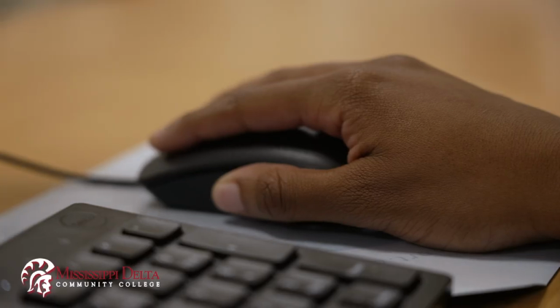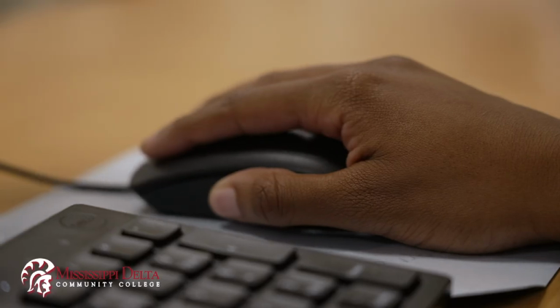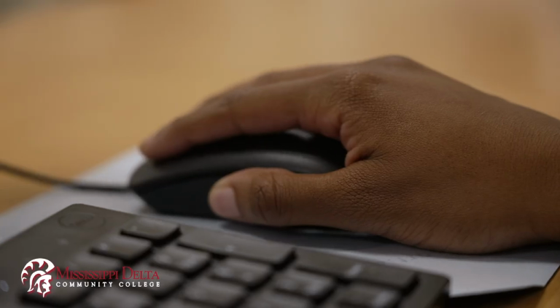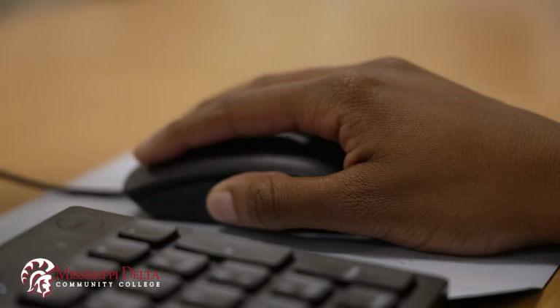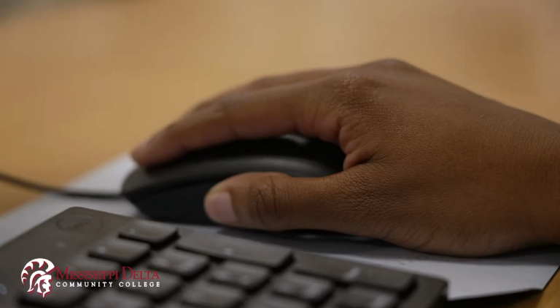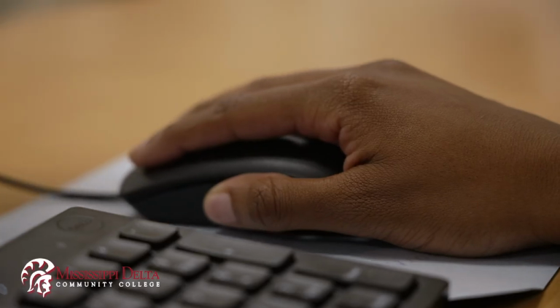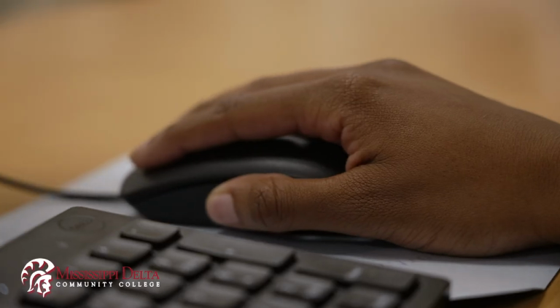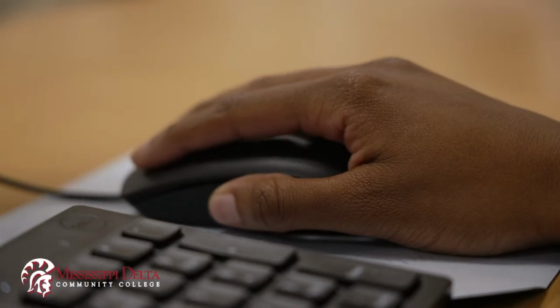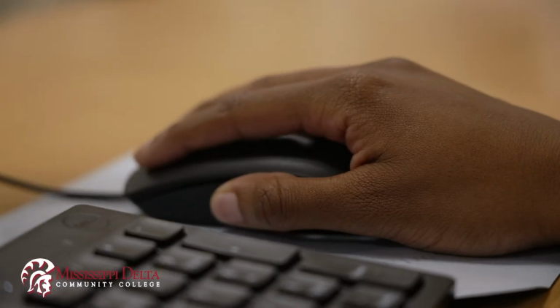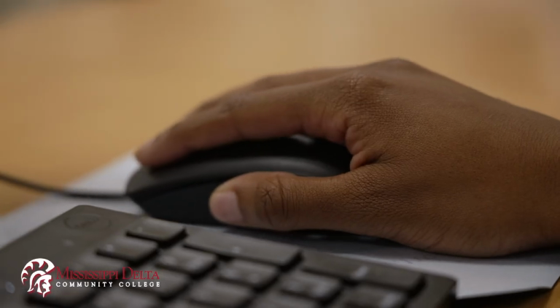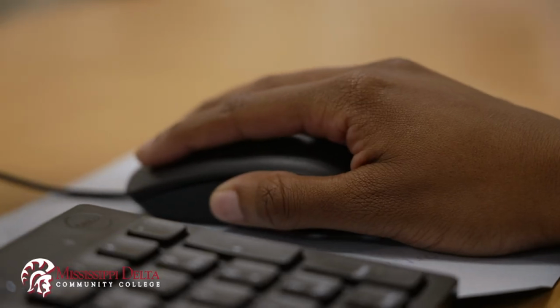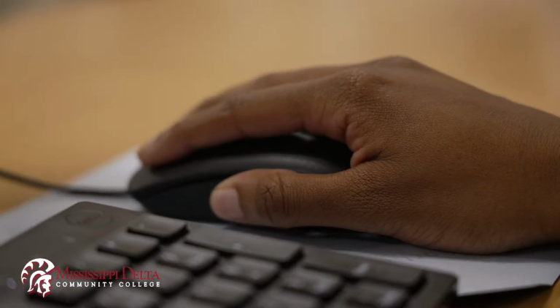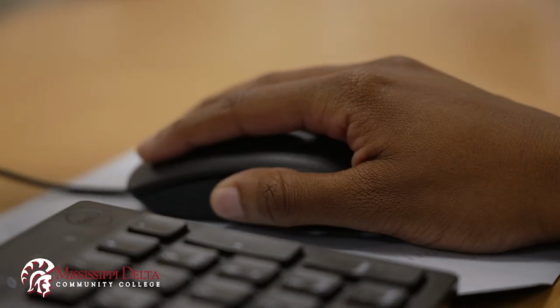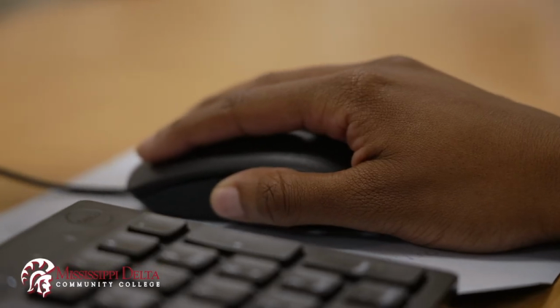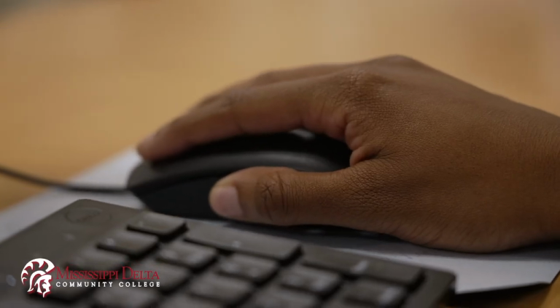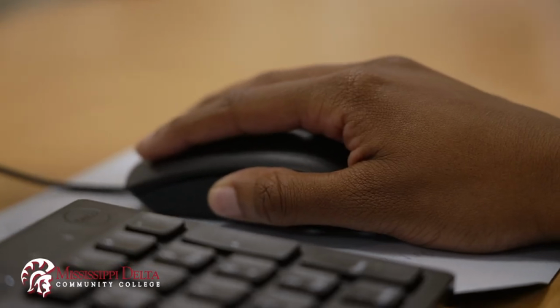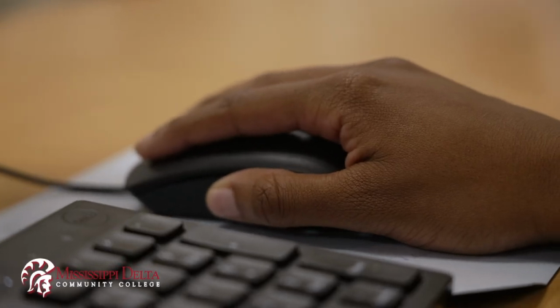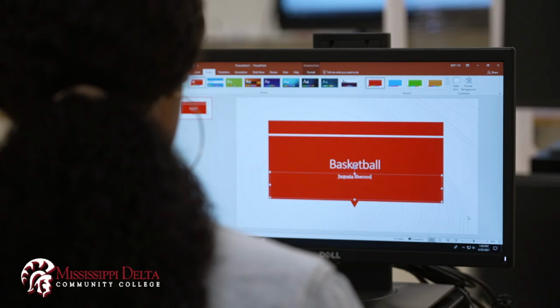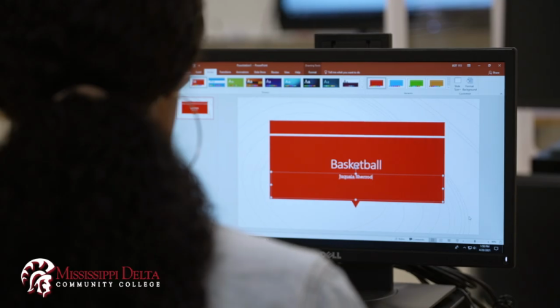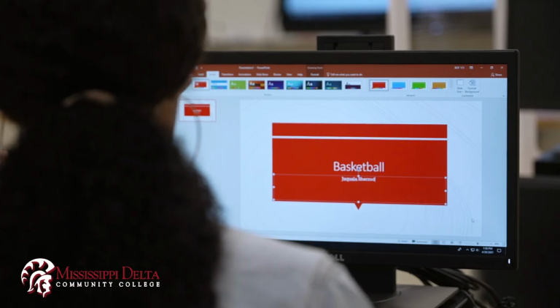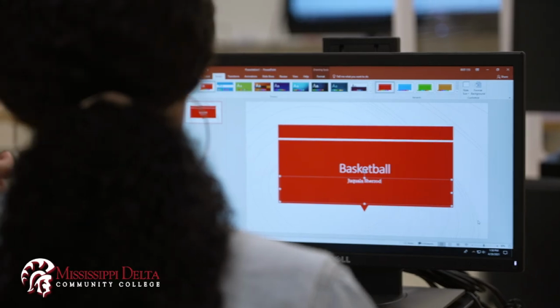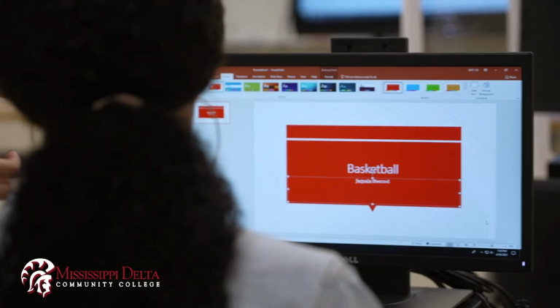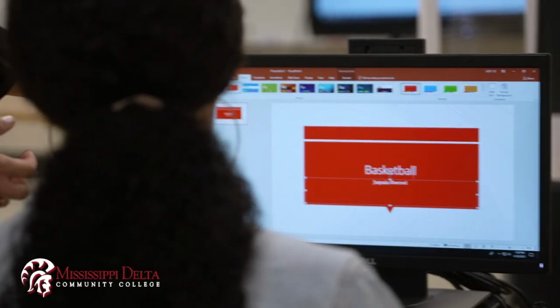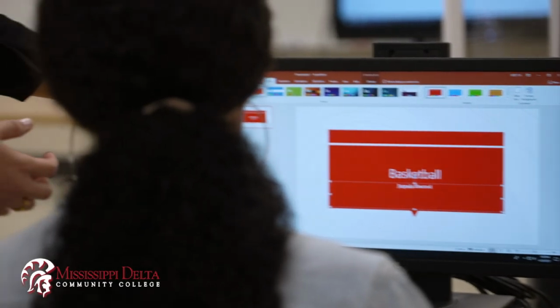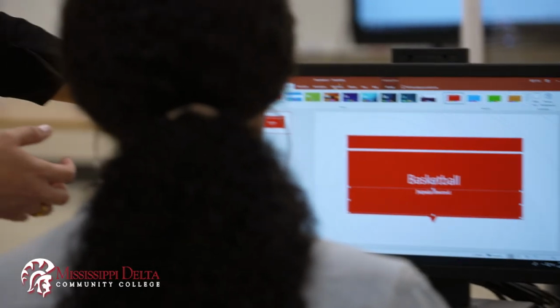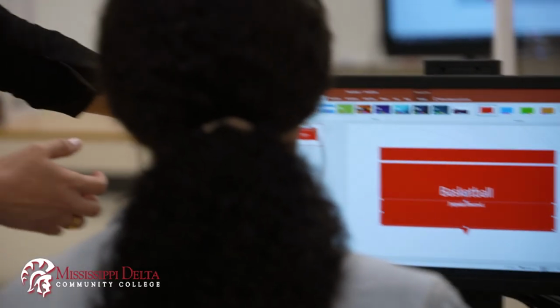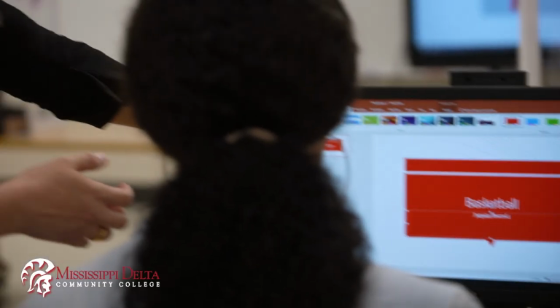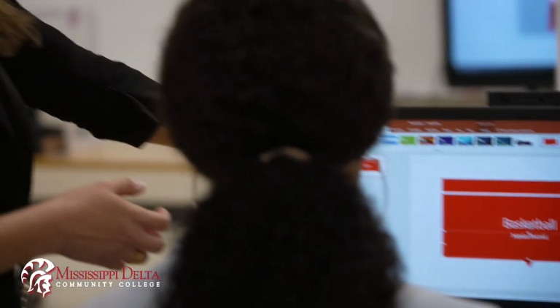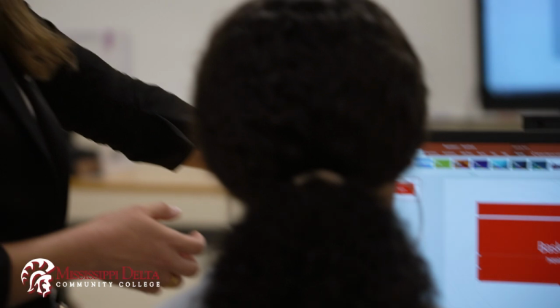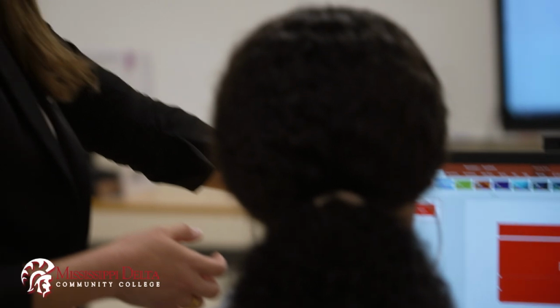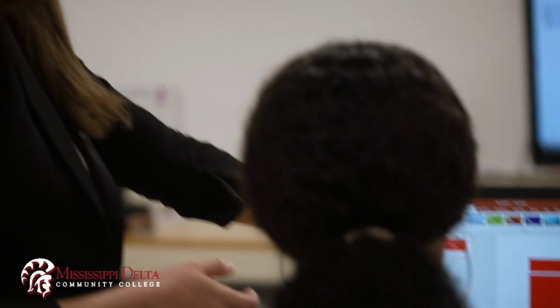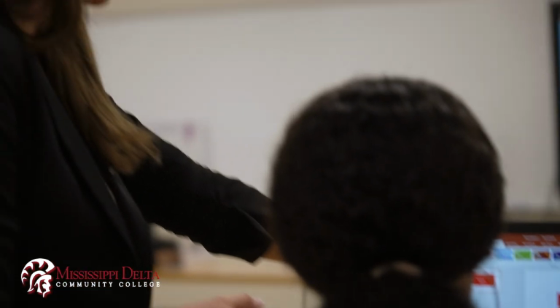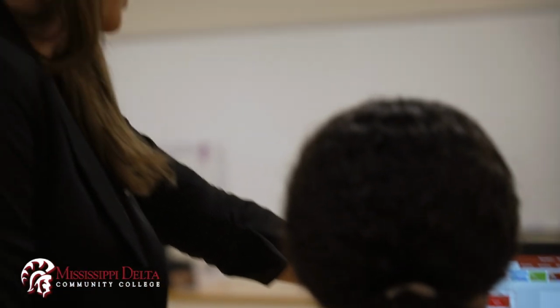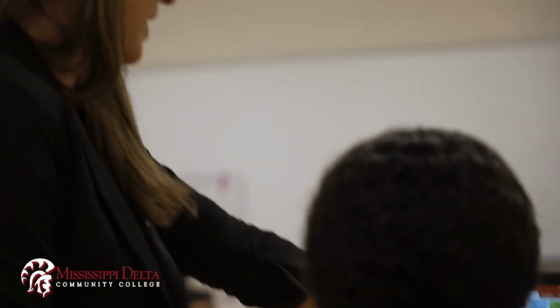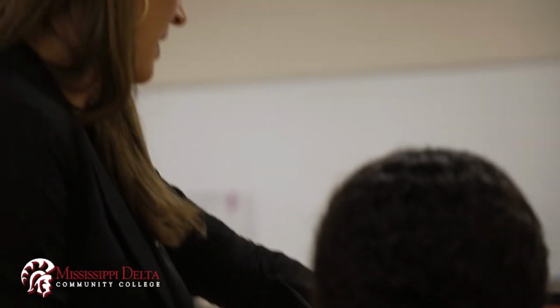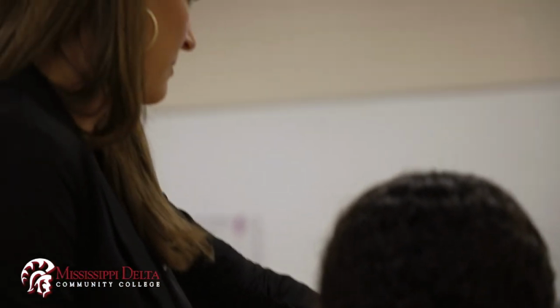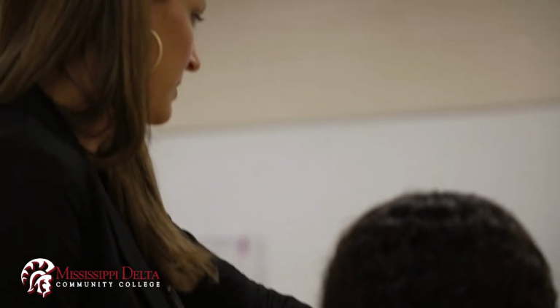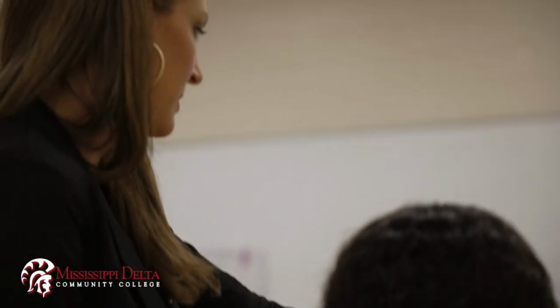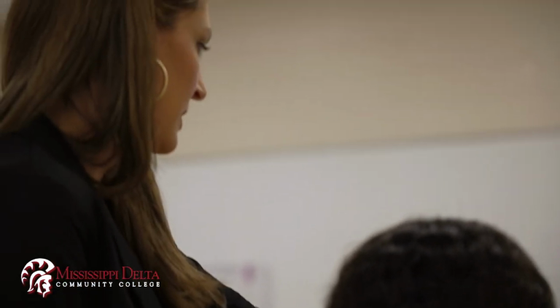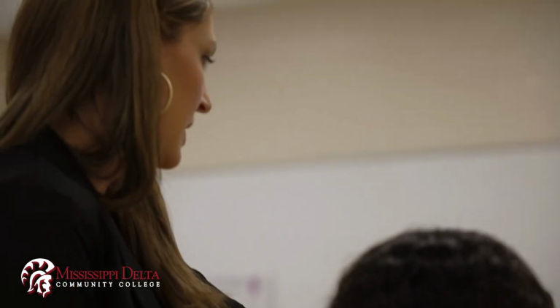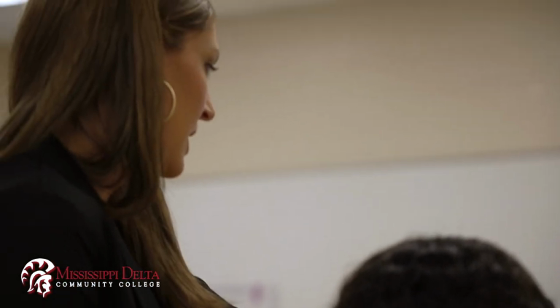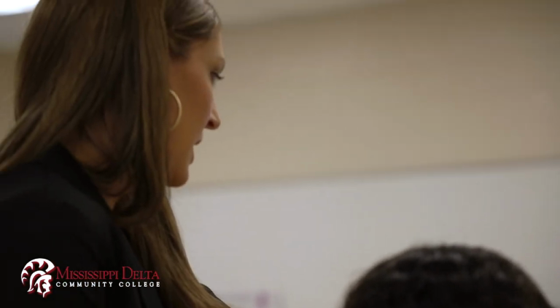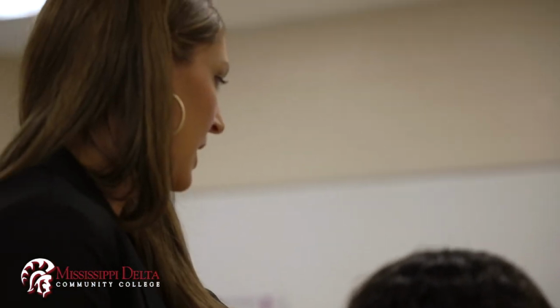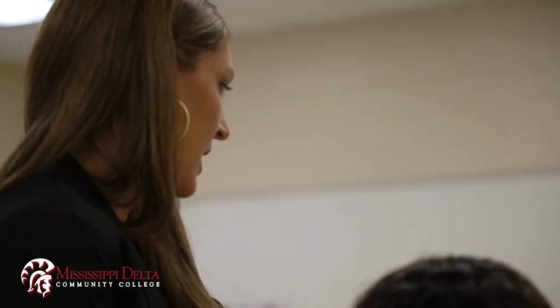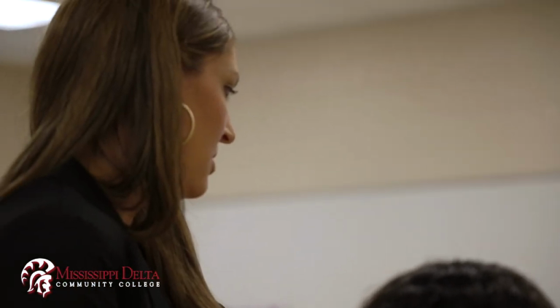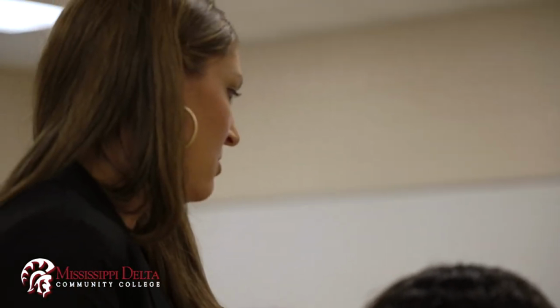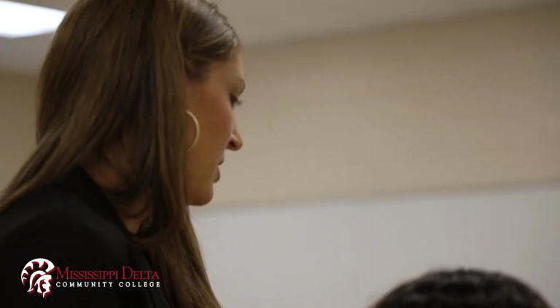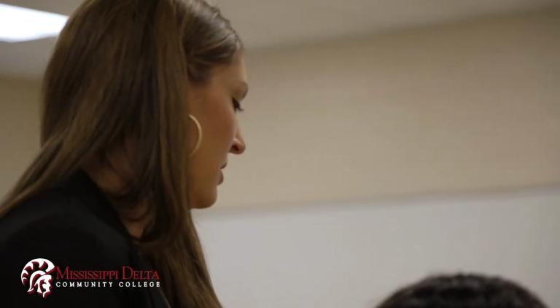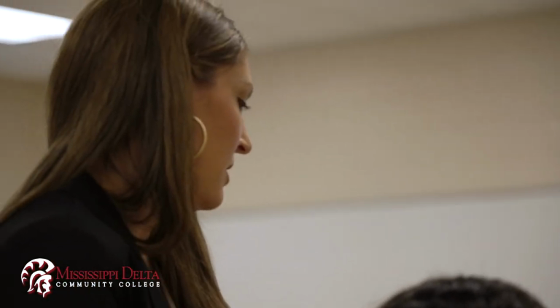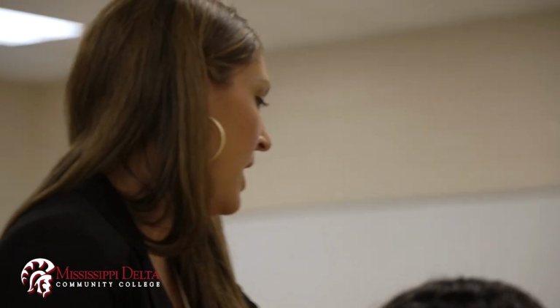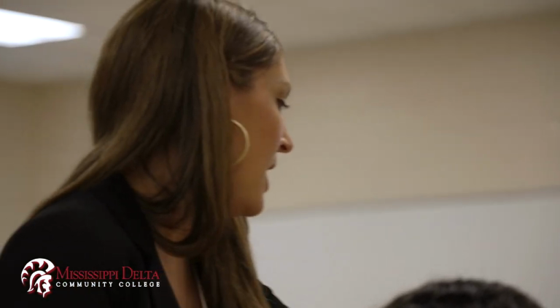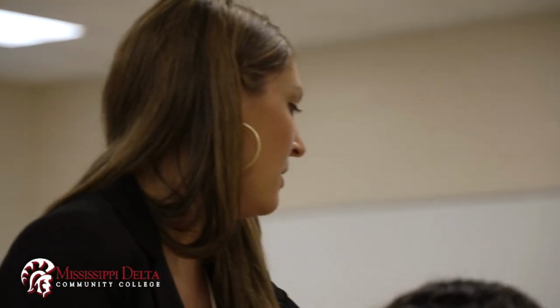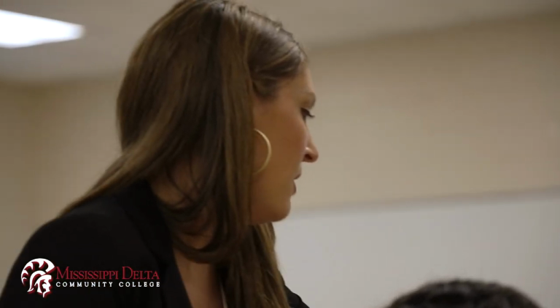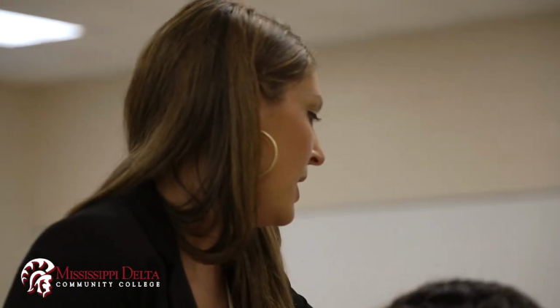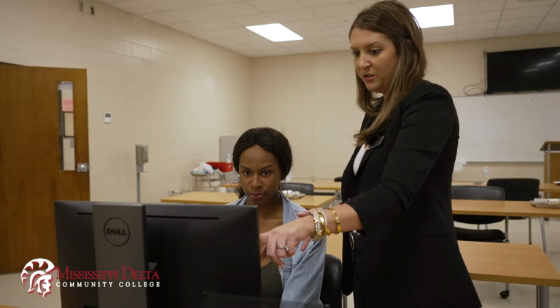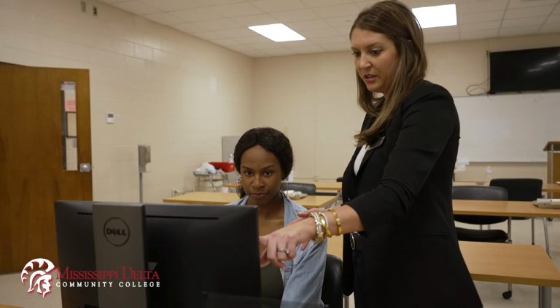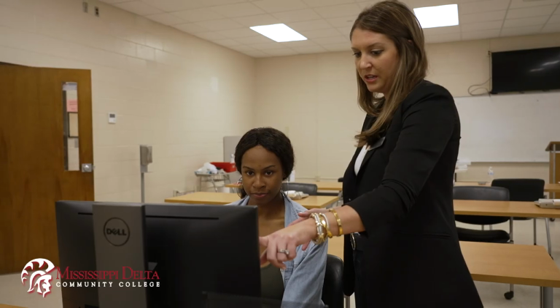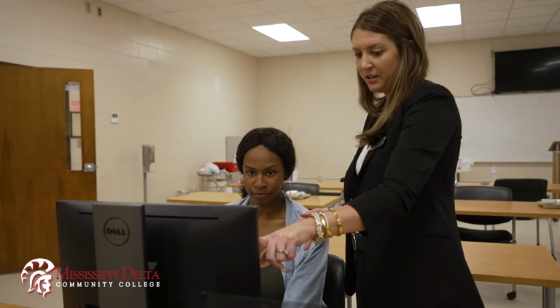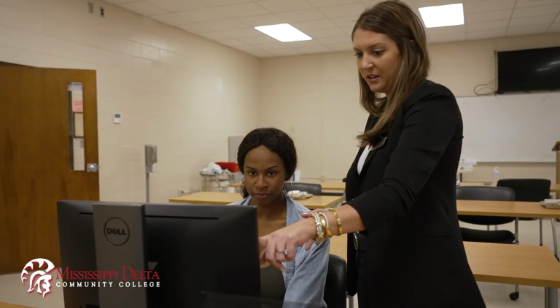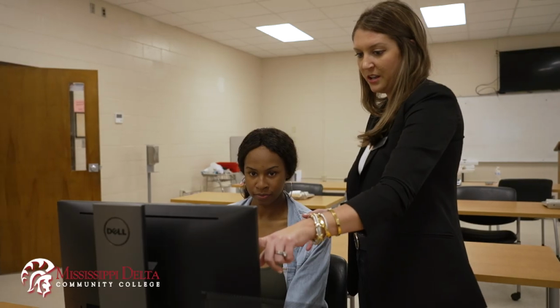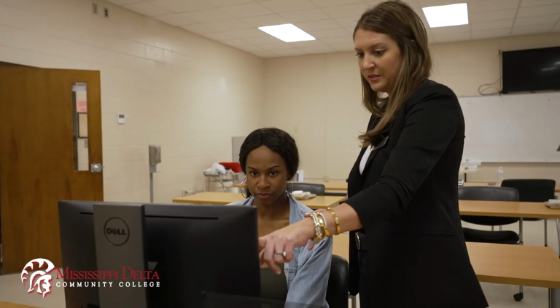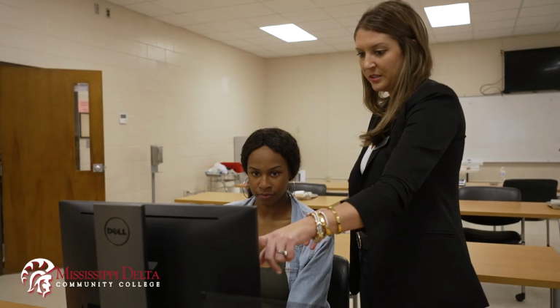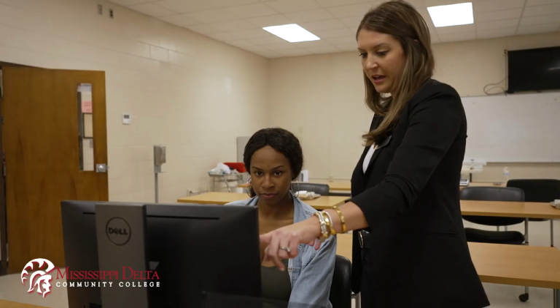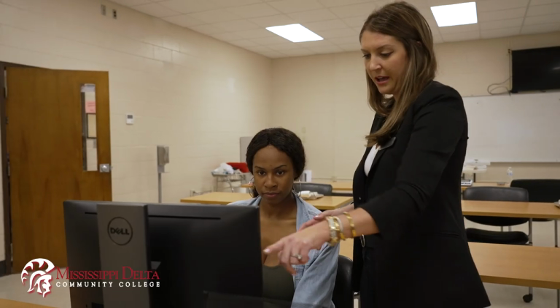This program offers students a technical certificate, a career certificate, or an Associate of Applied Science degree.